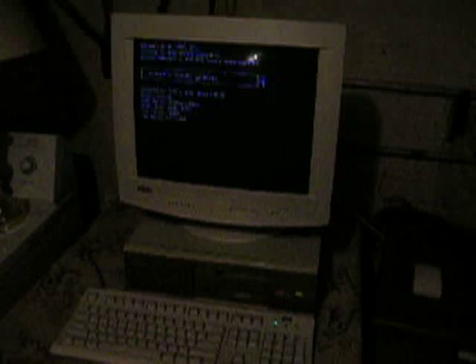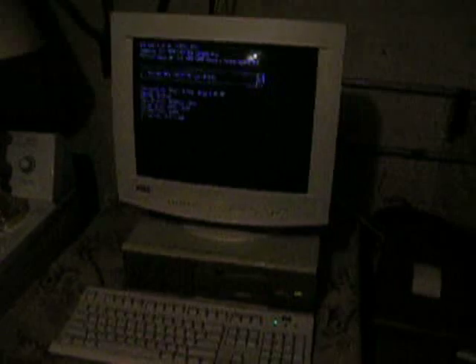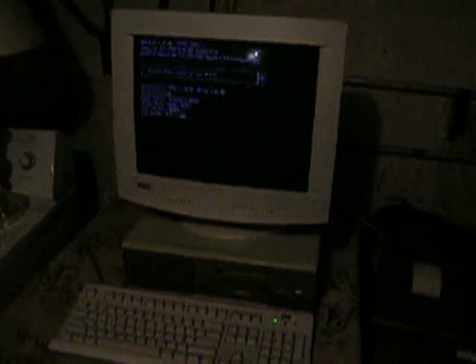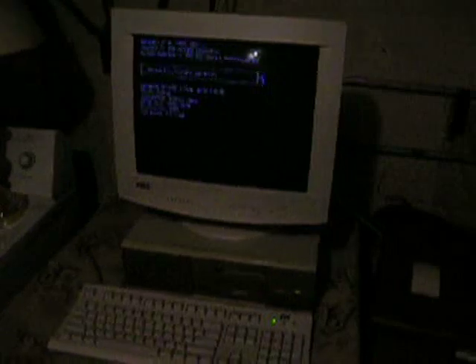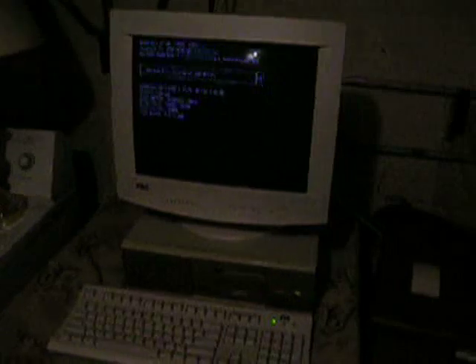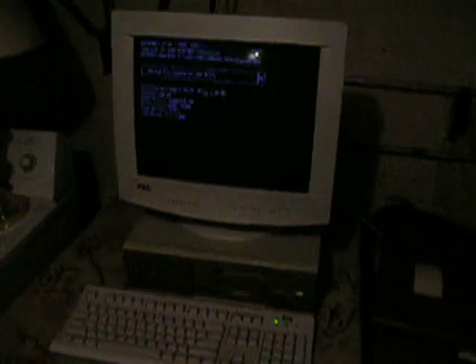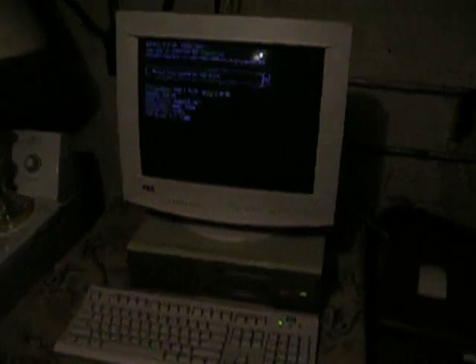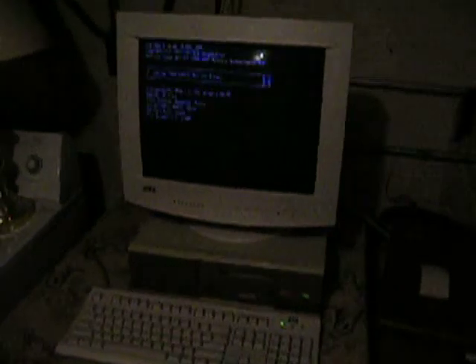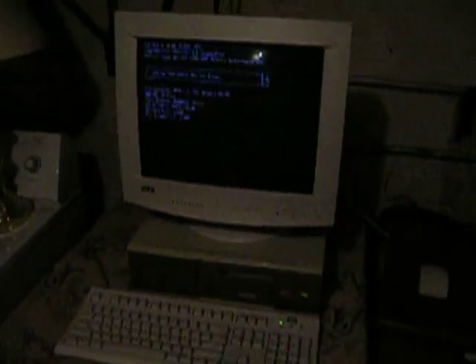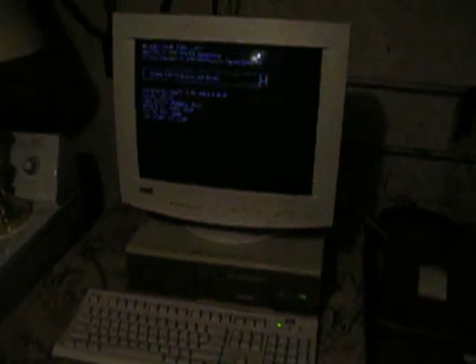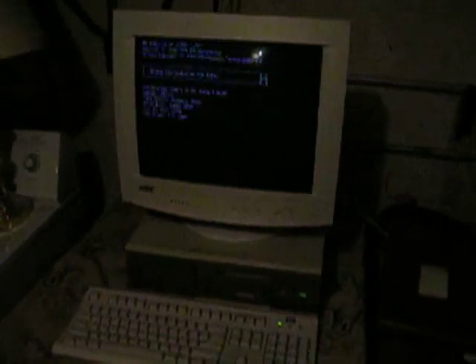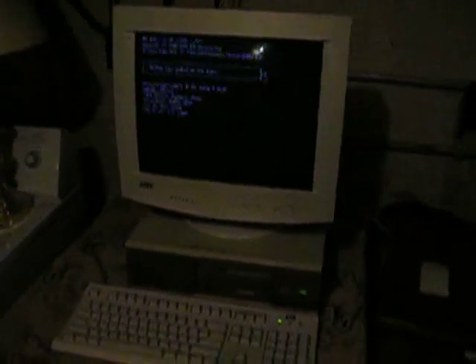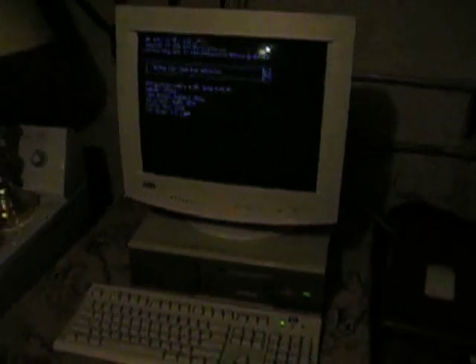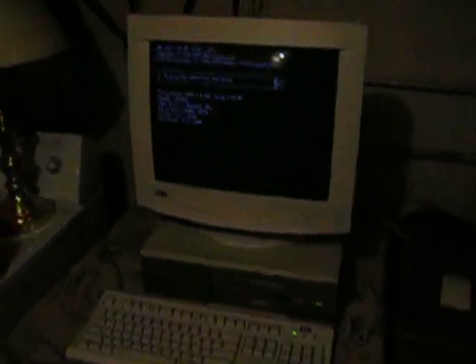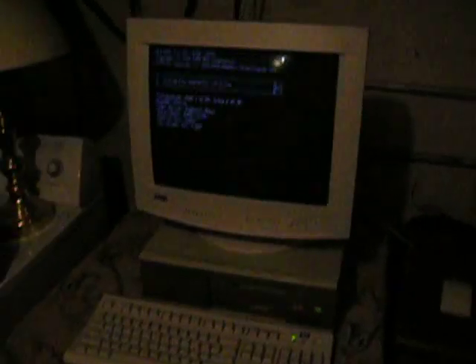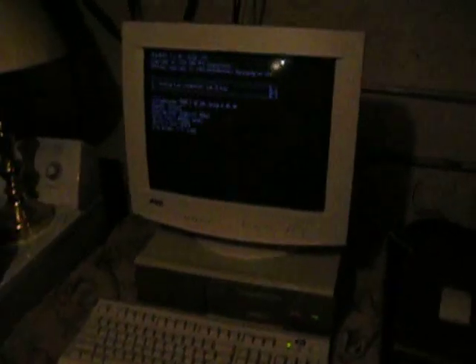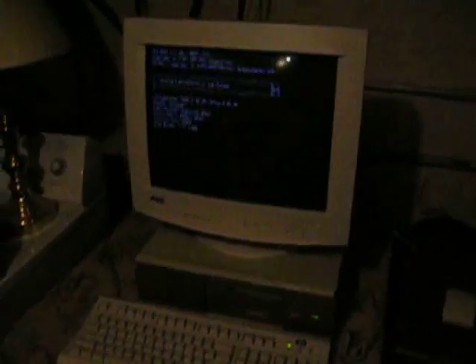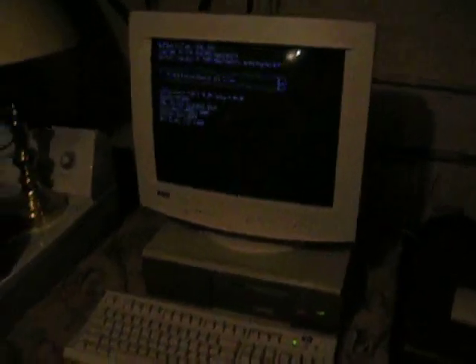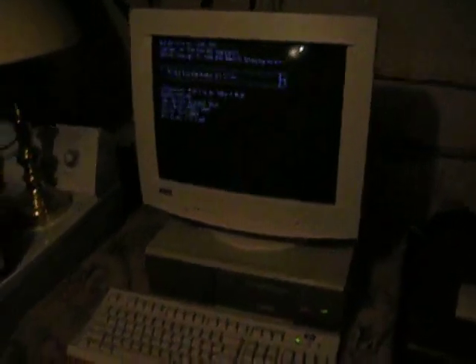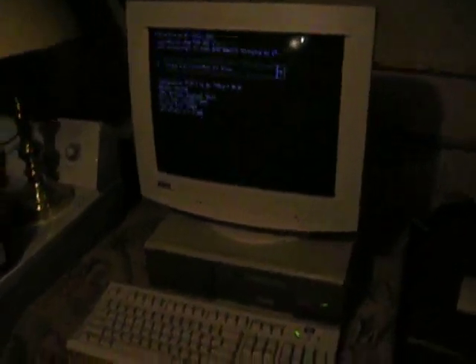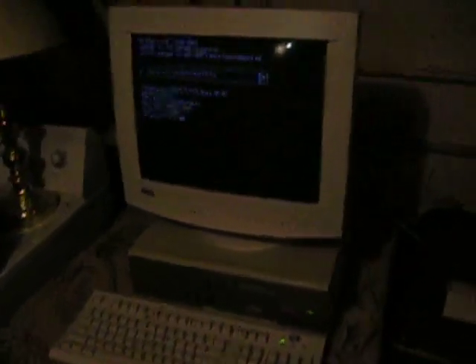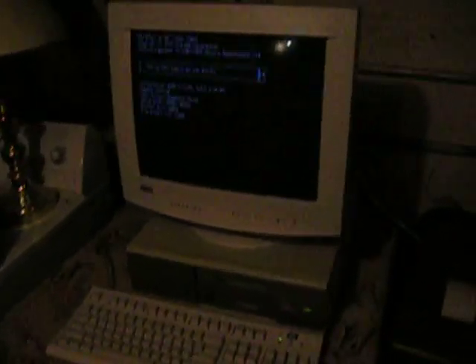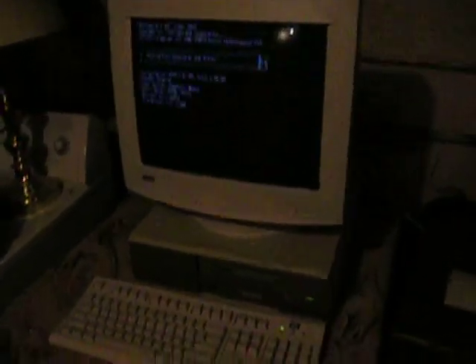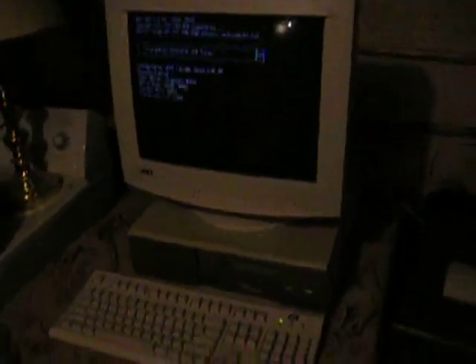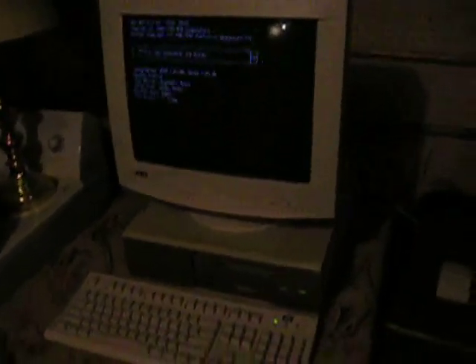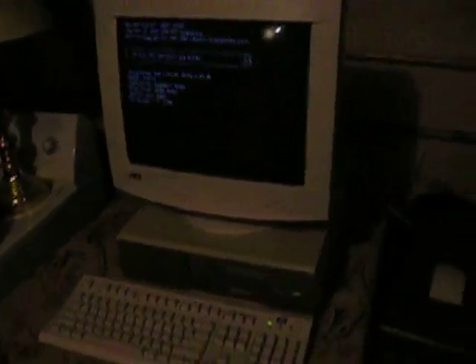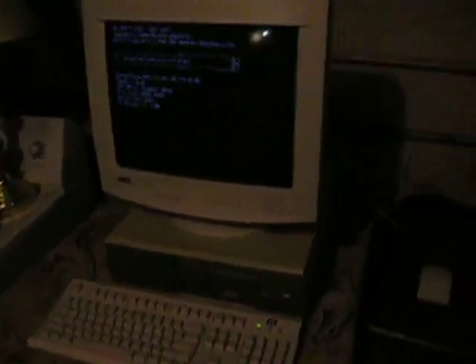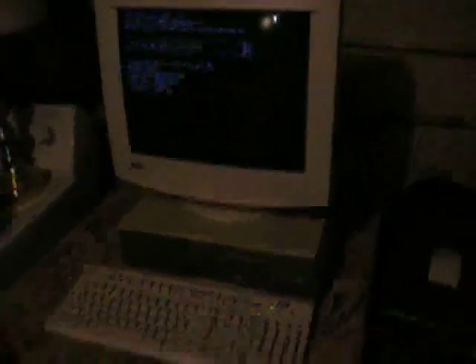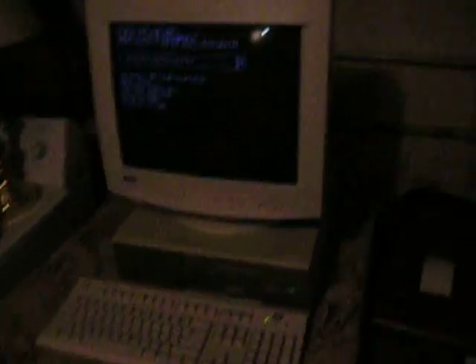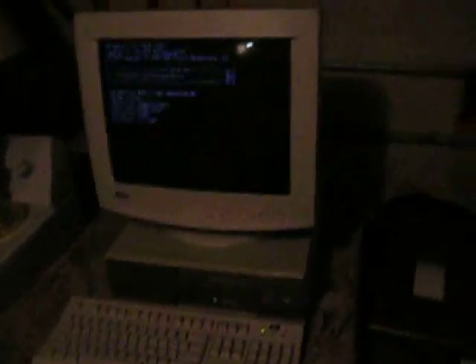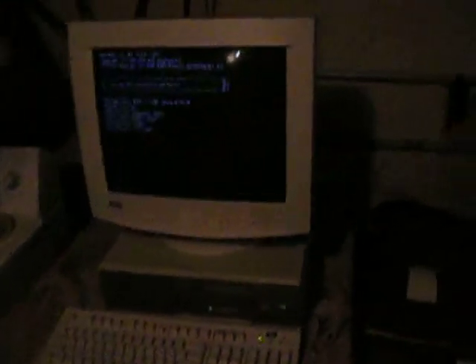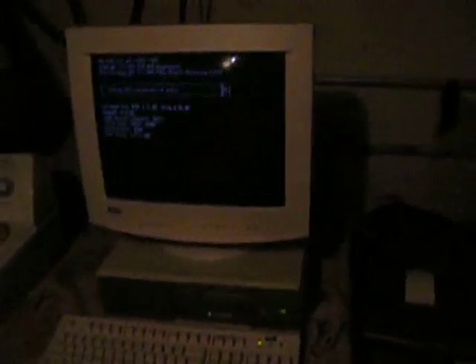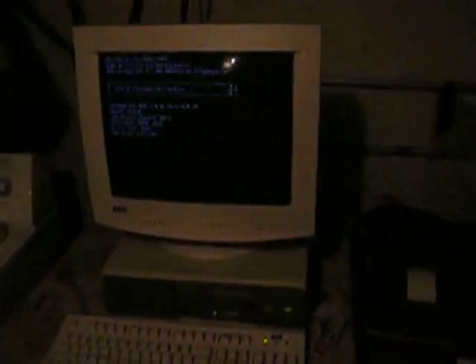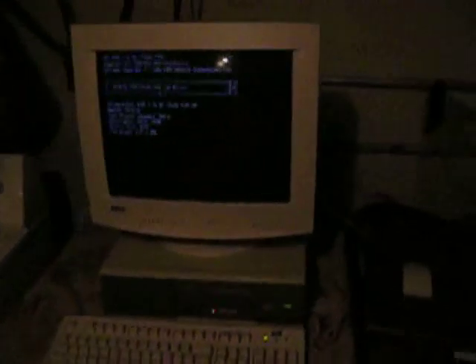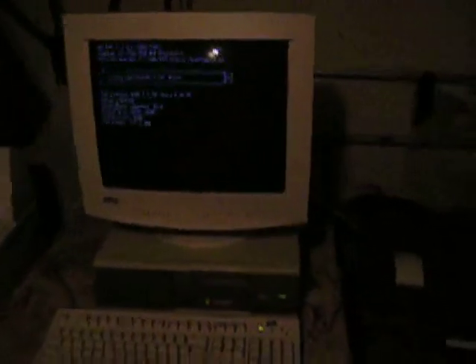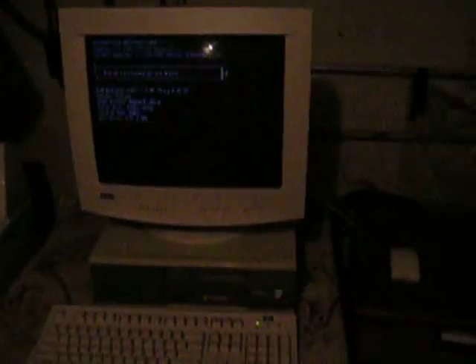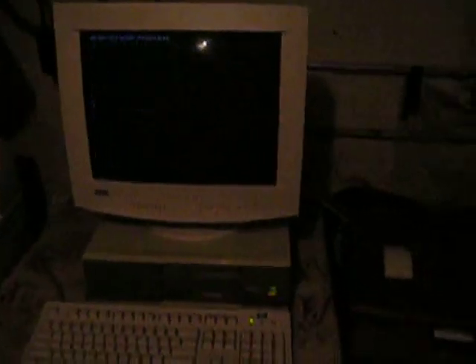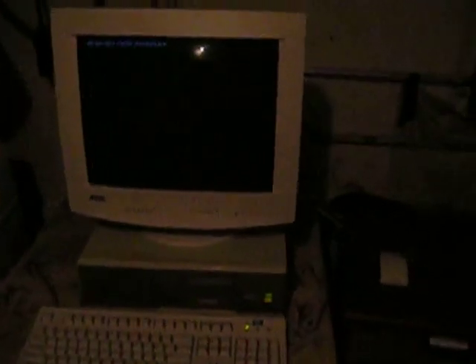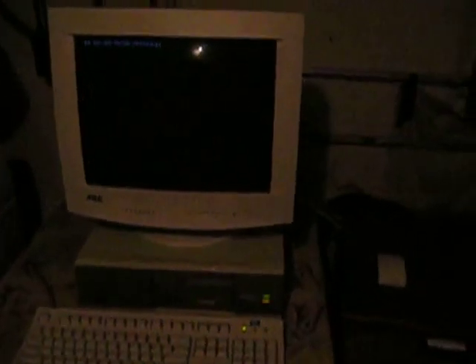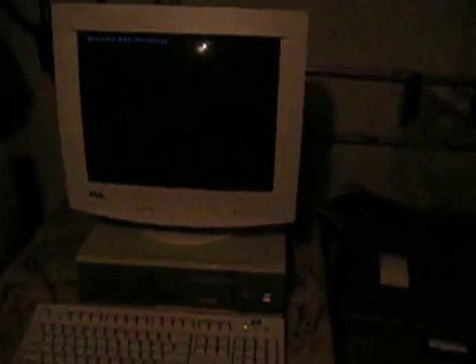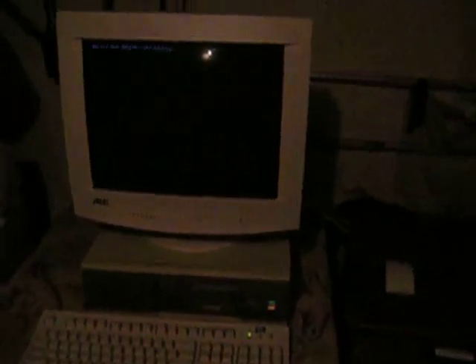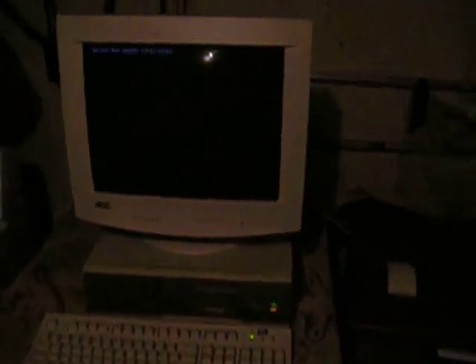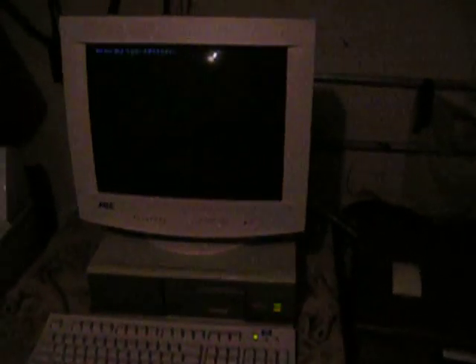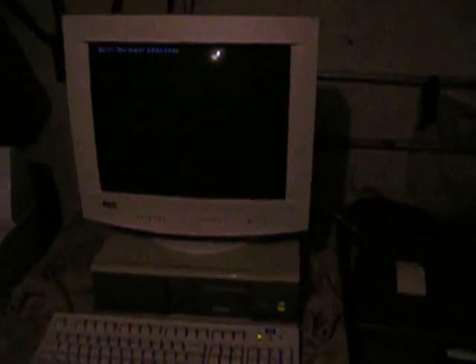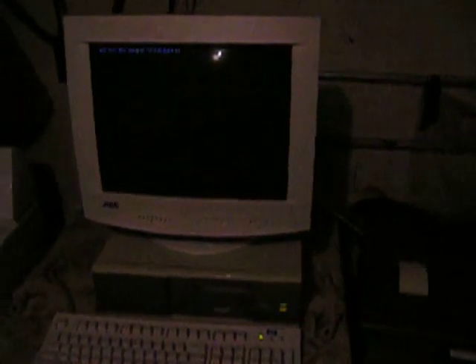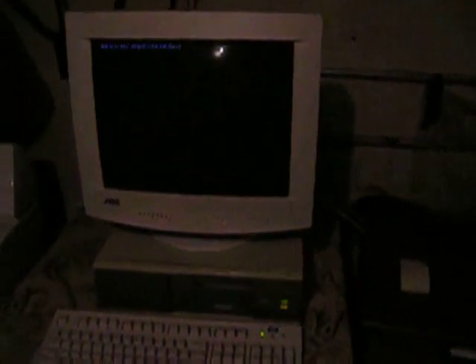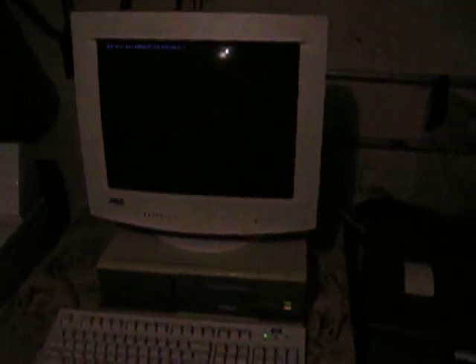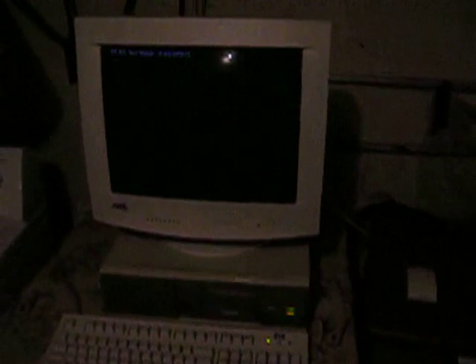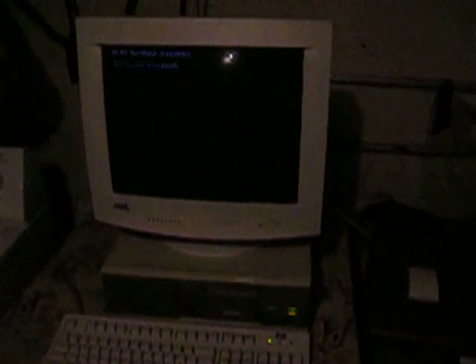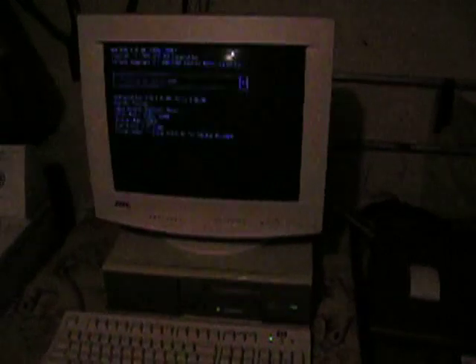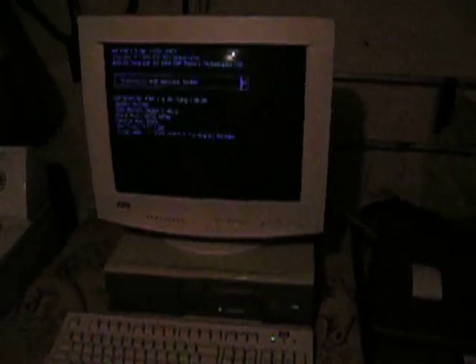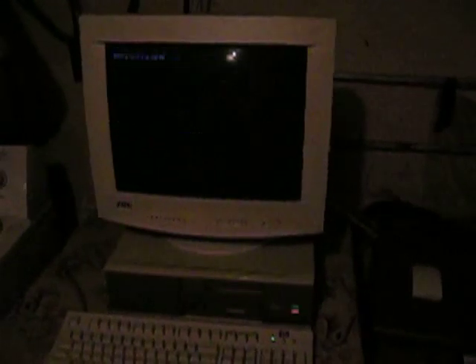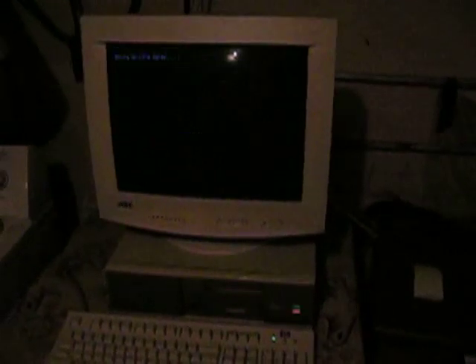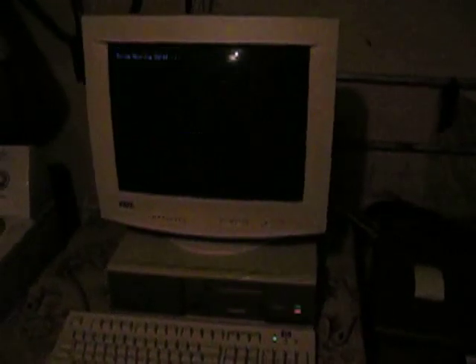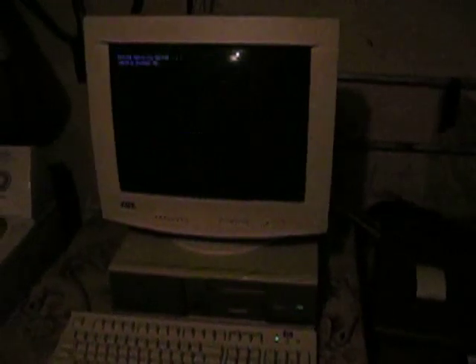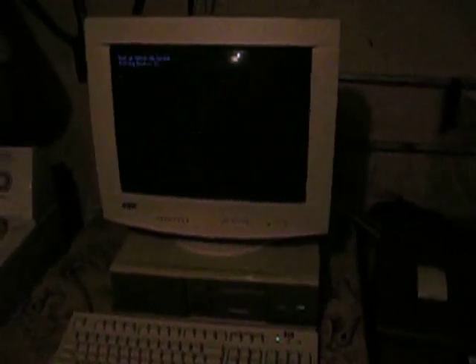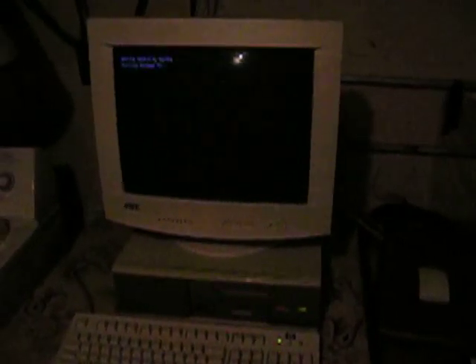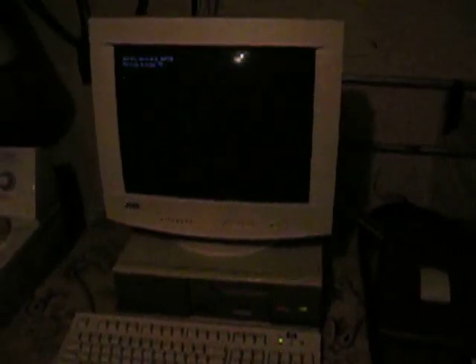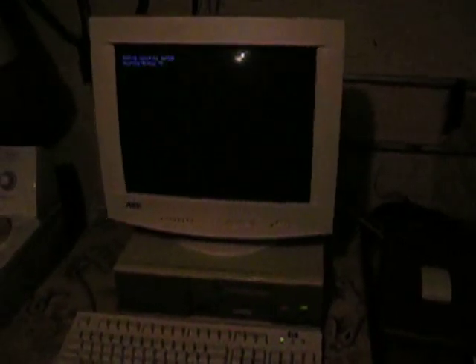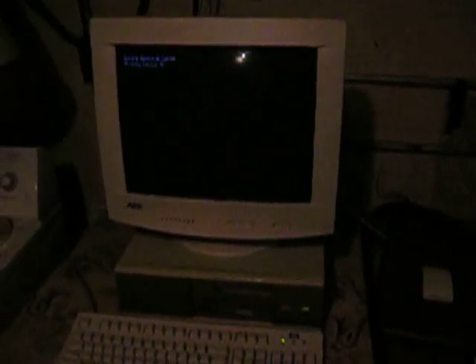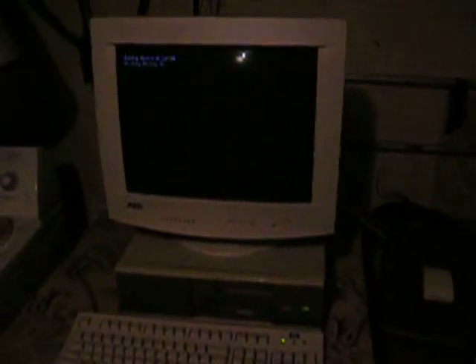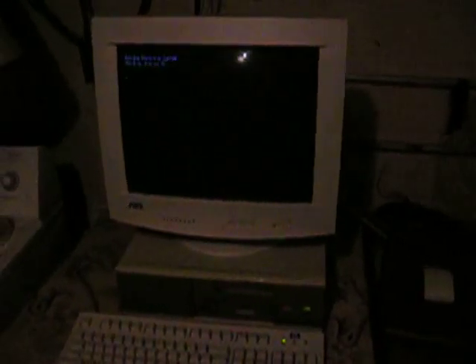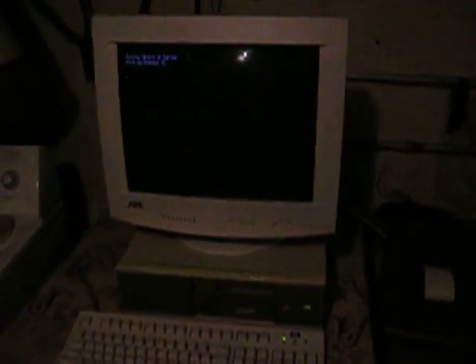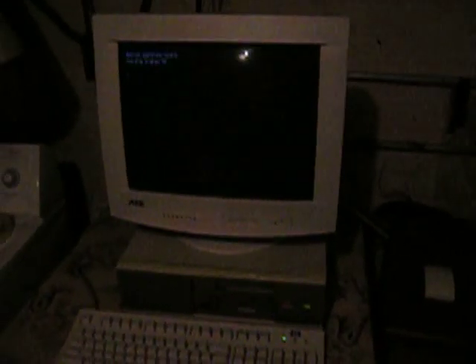Welcome once again to the PS2 television network. Bringing a few systems out of my own personal collection now.